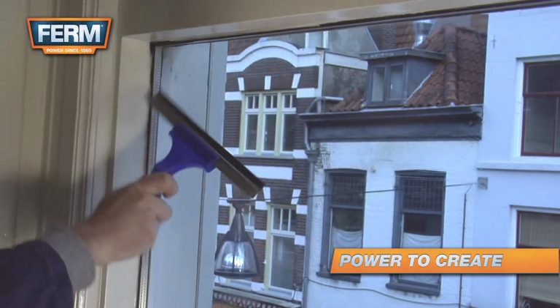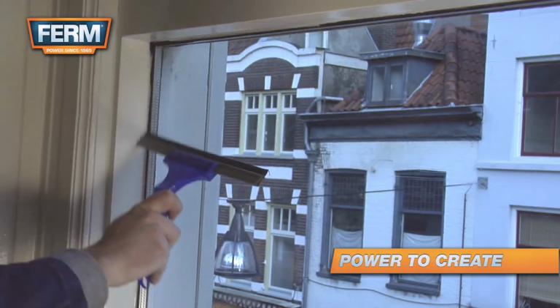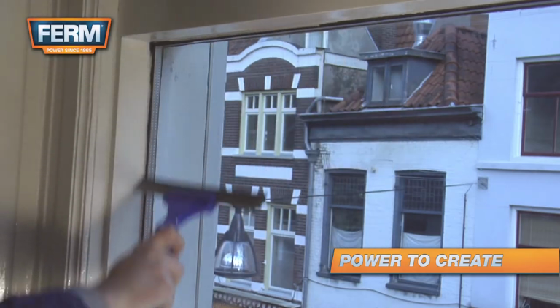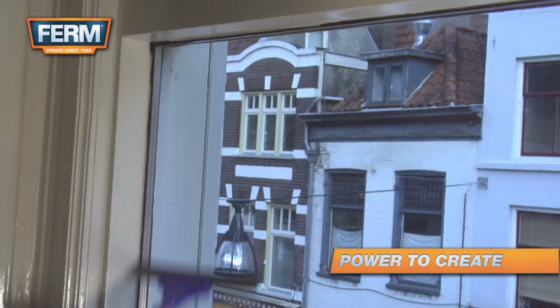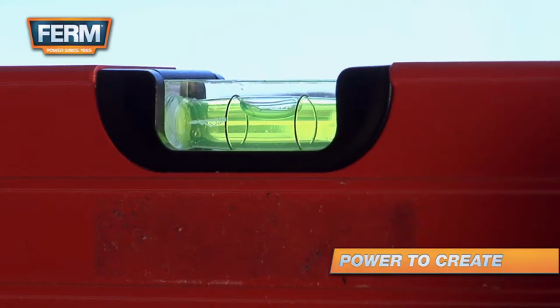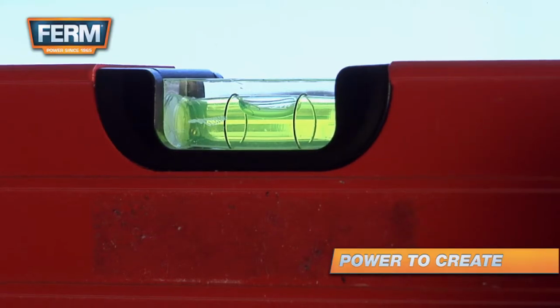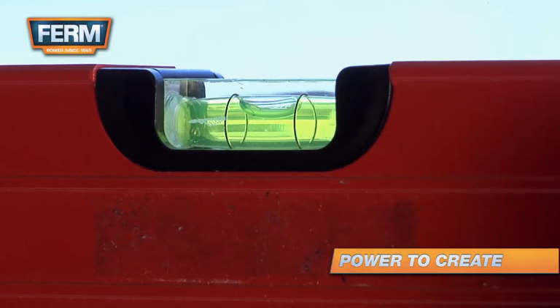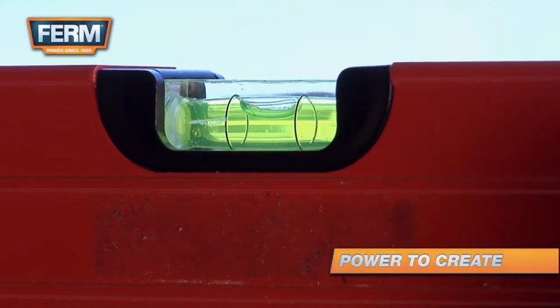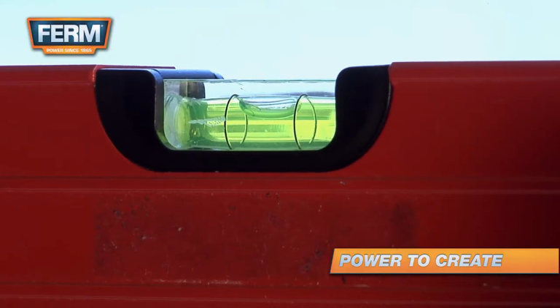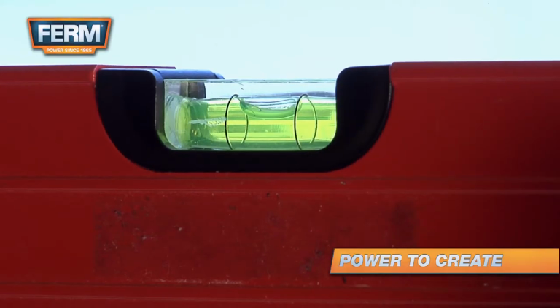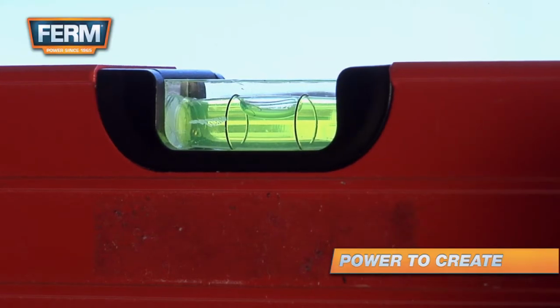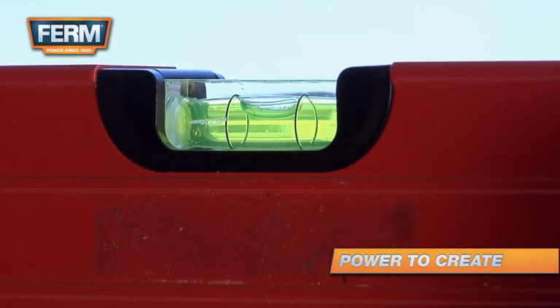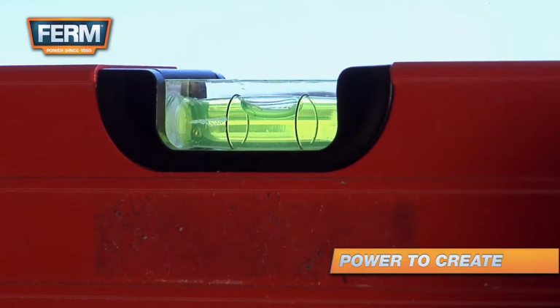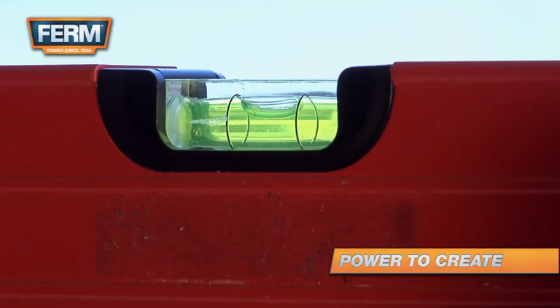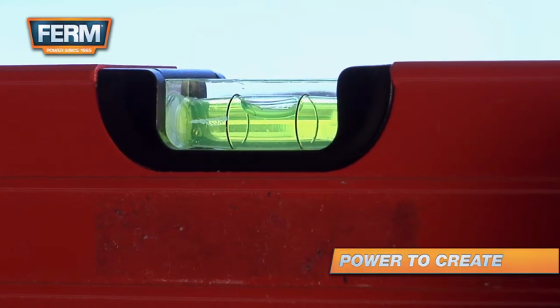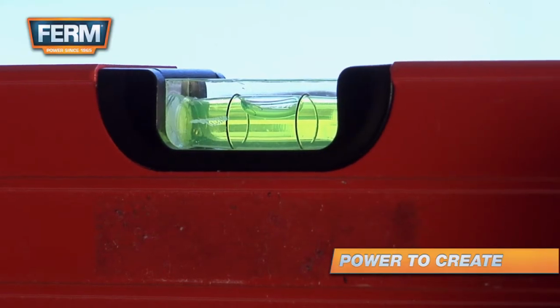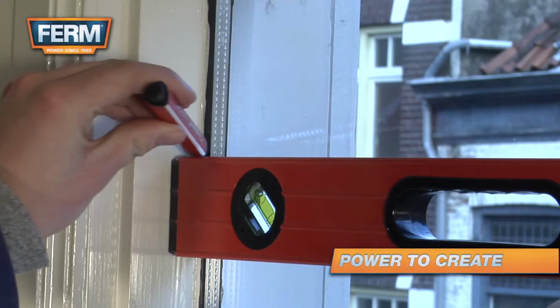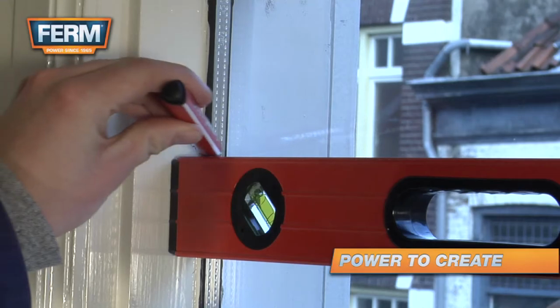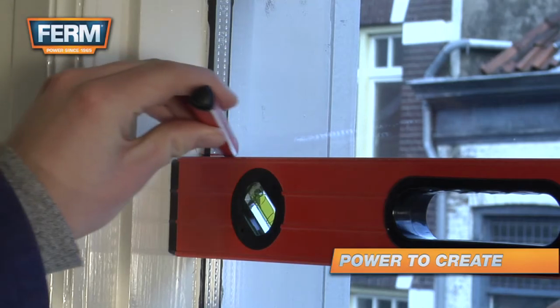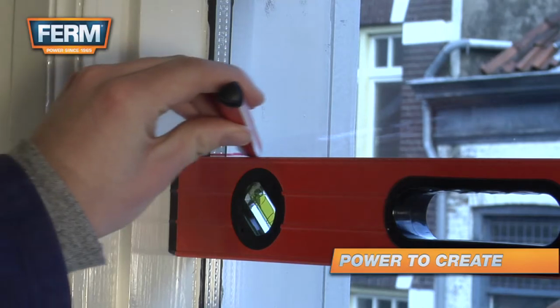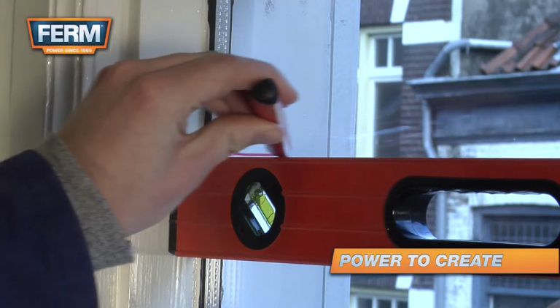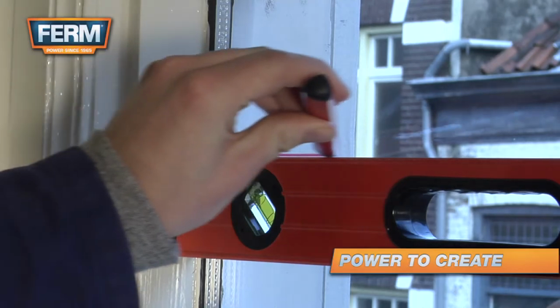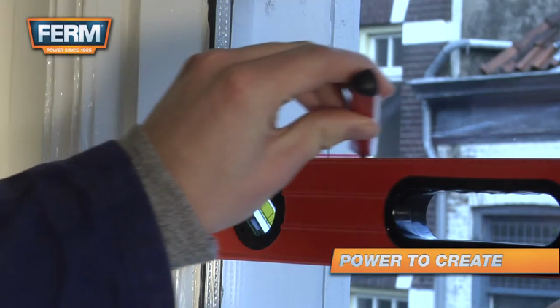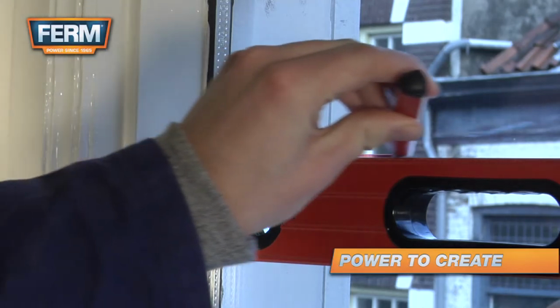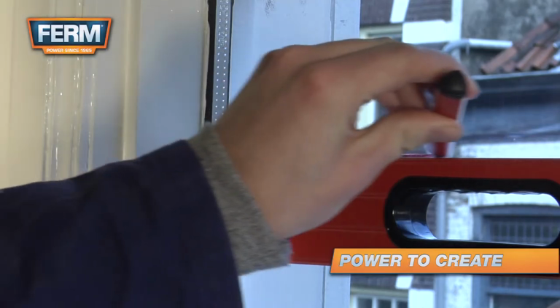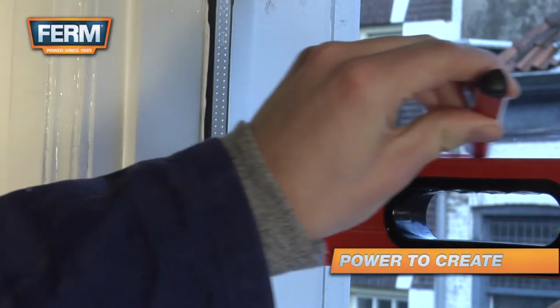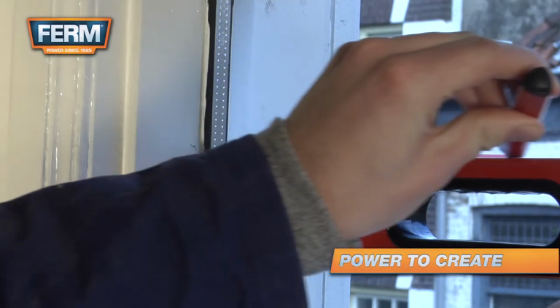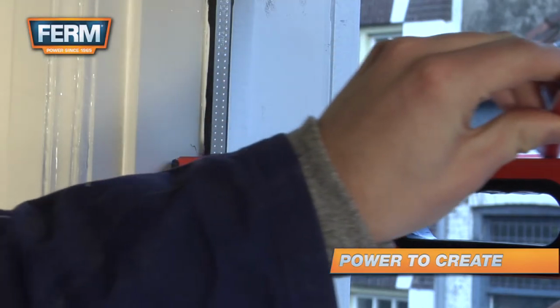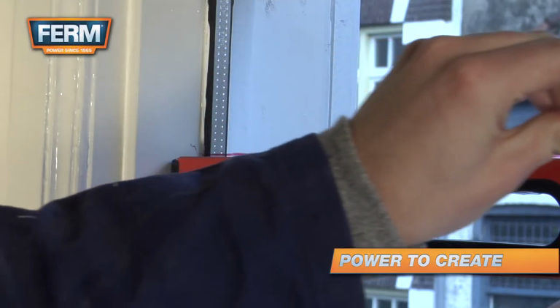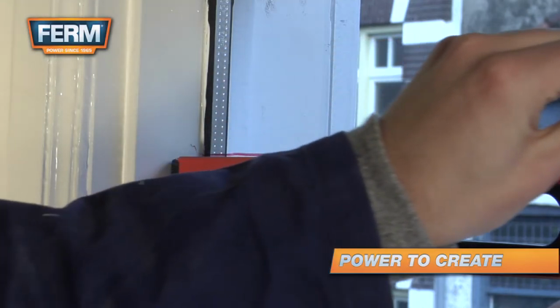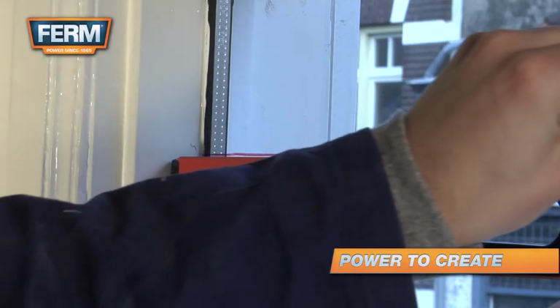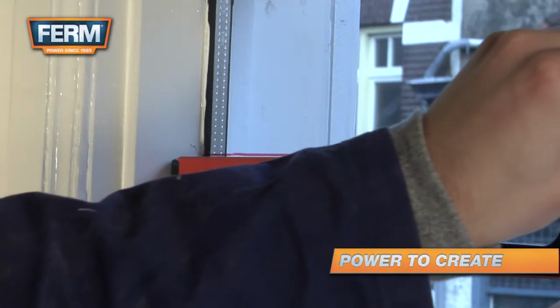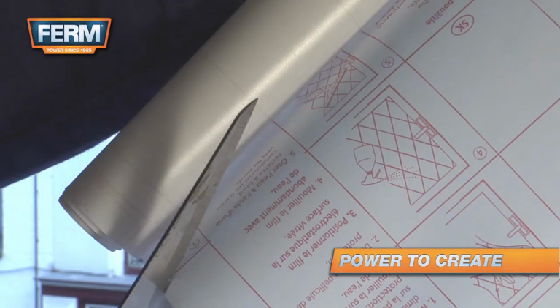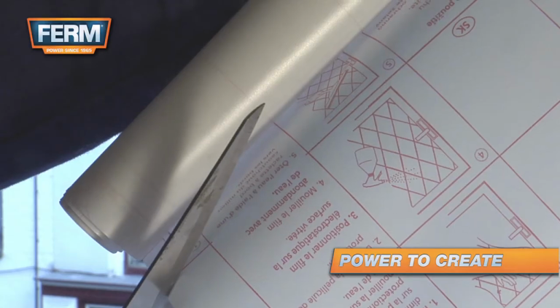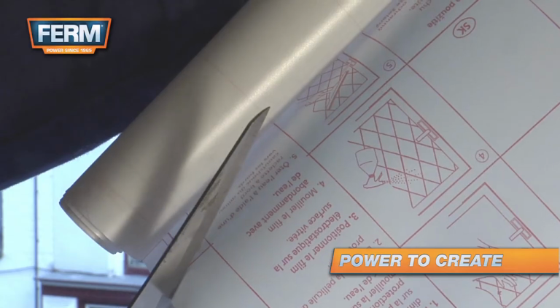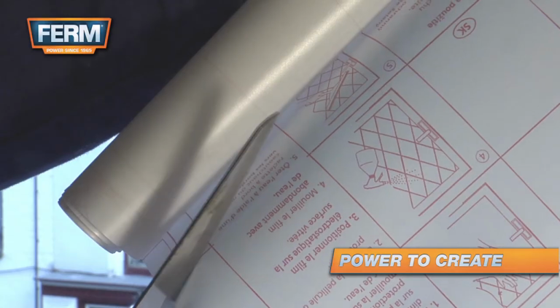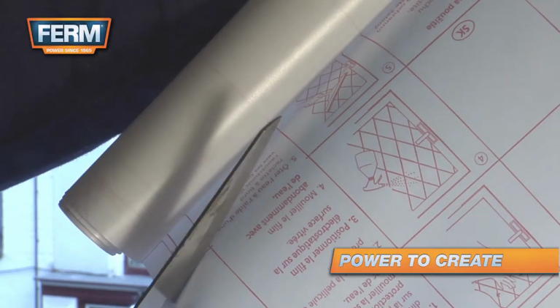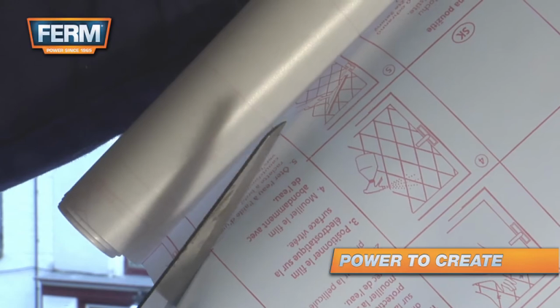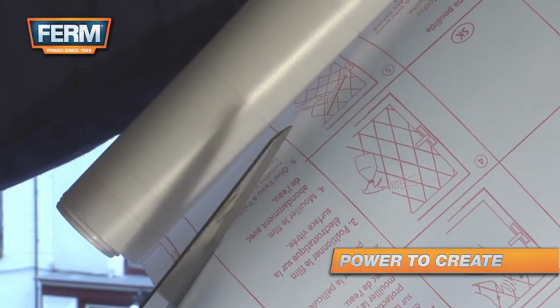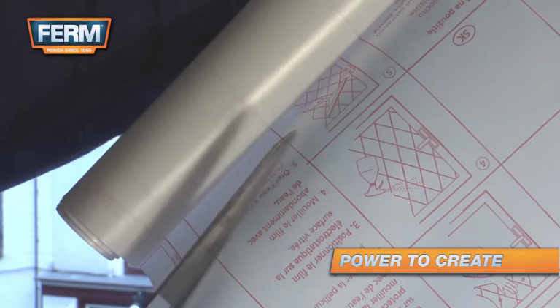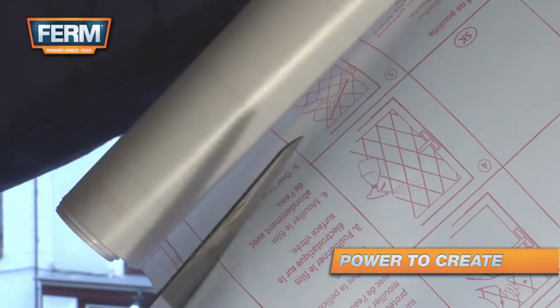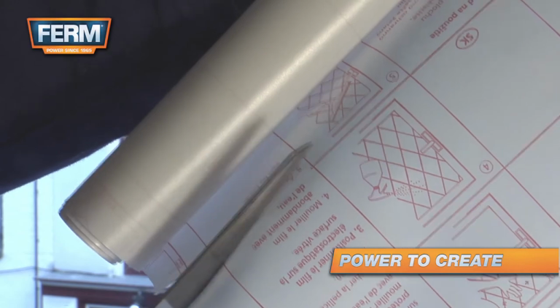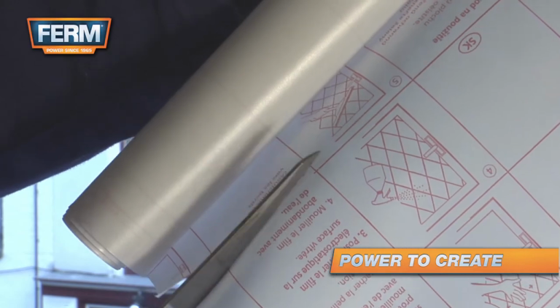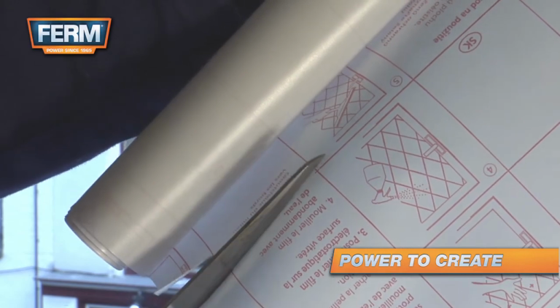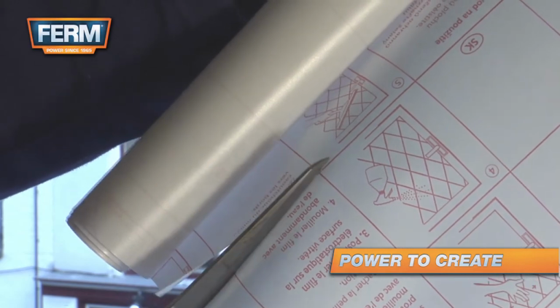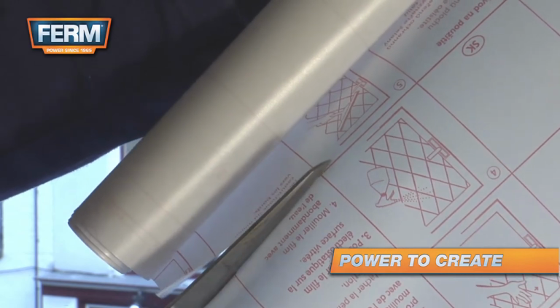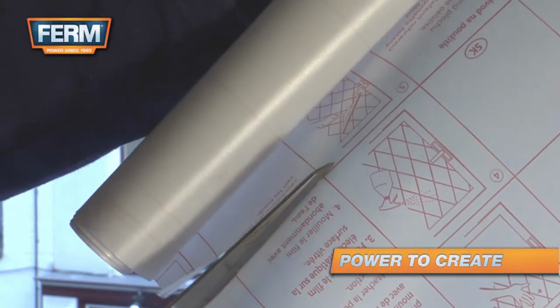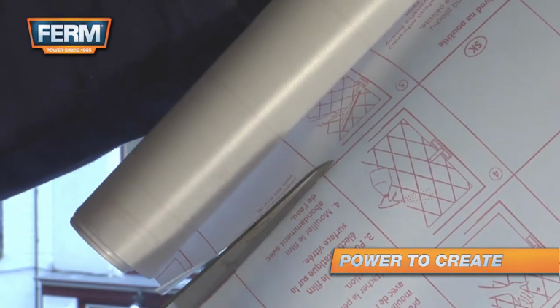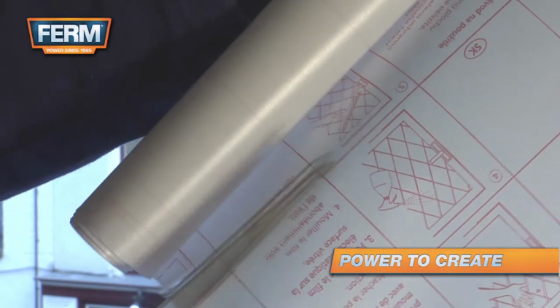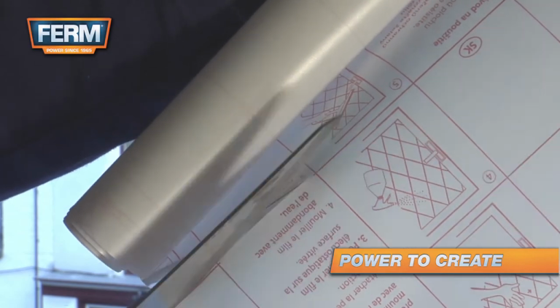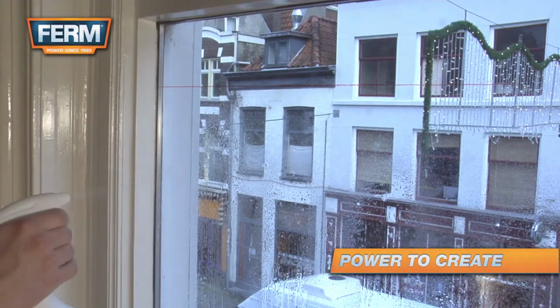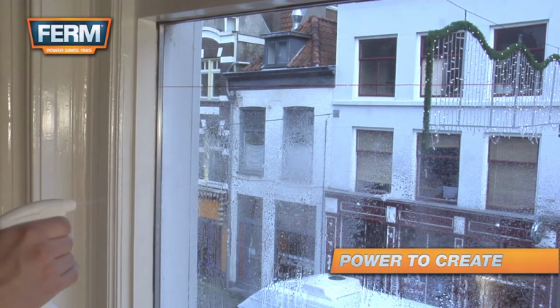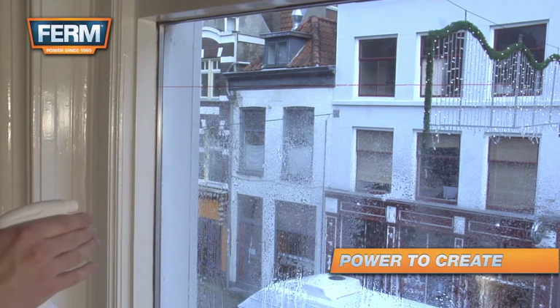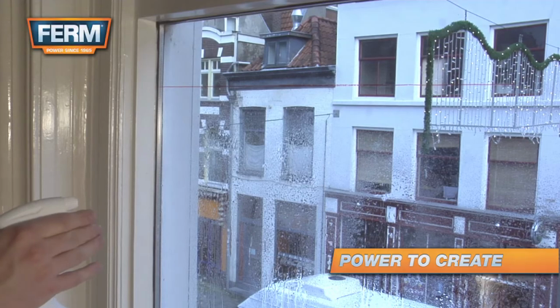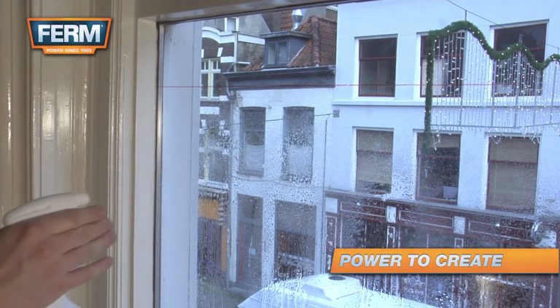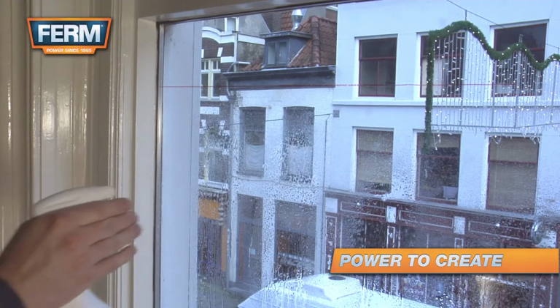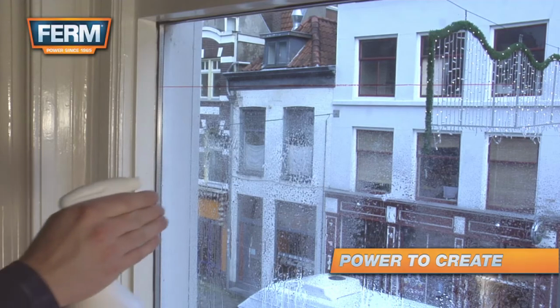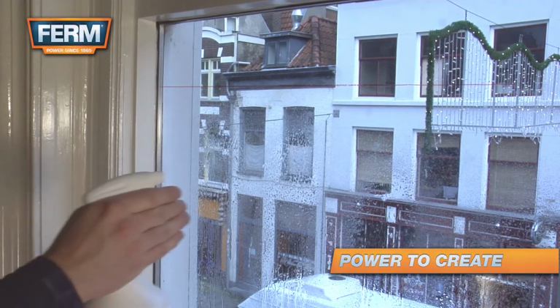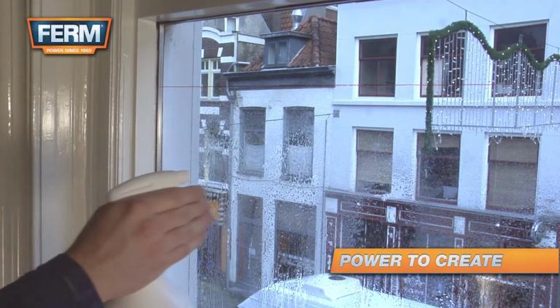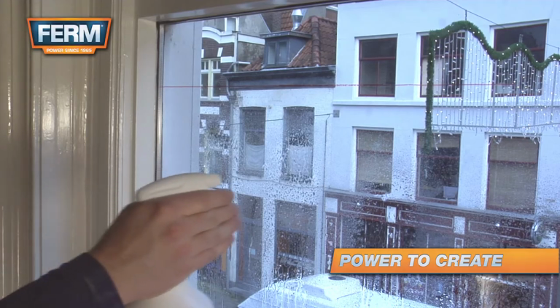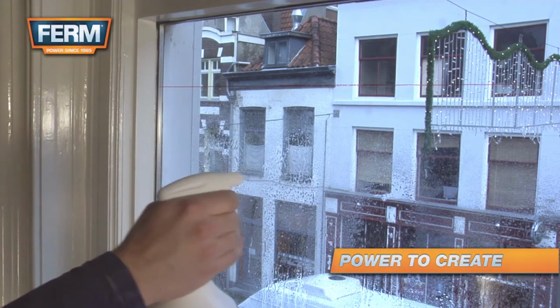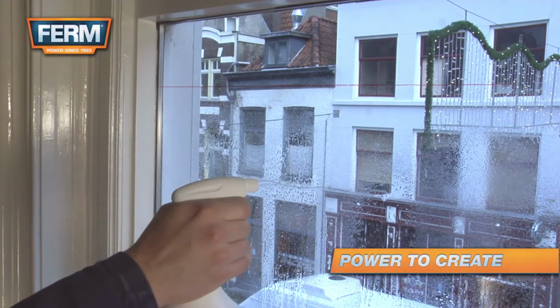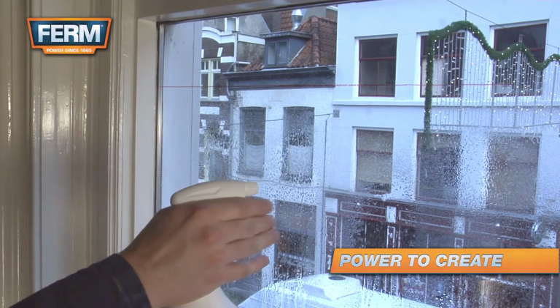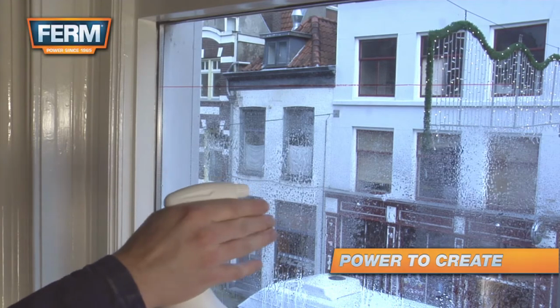Mark a straight horizontal line with a level and a washable marker. Cut the film to size and wet the glass with the spray bottle.